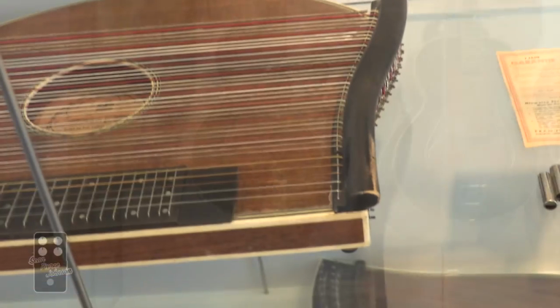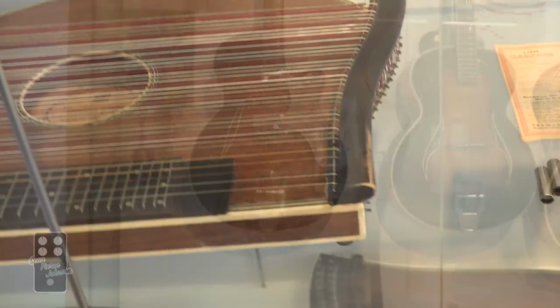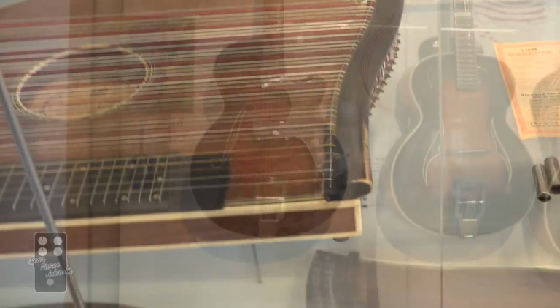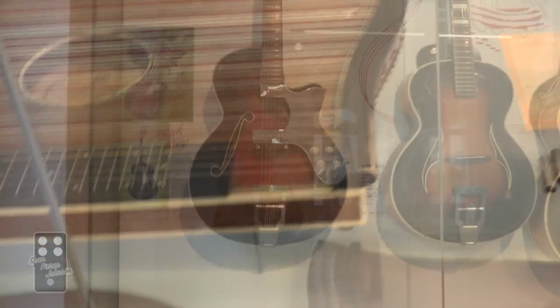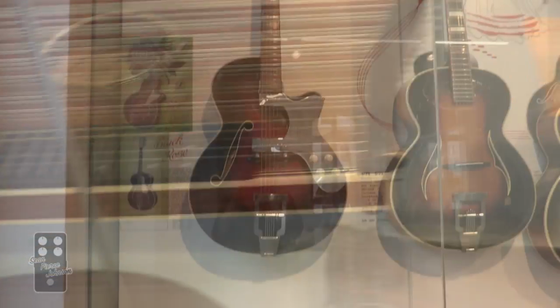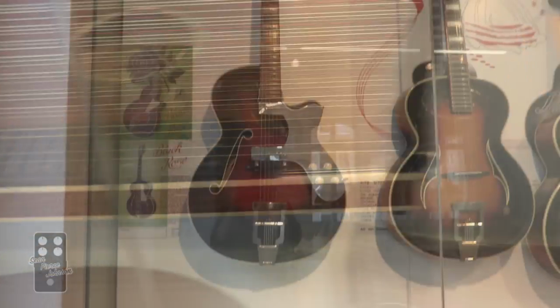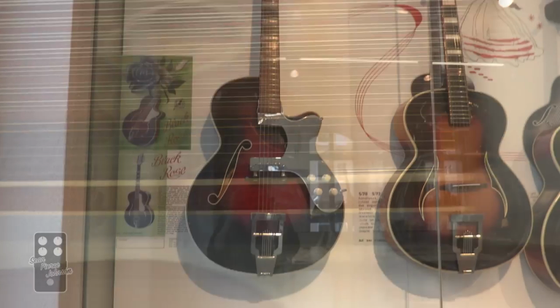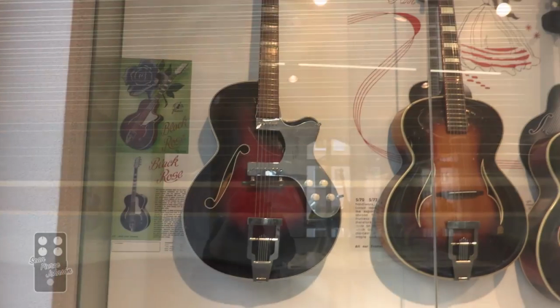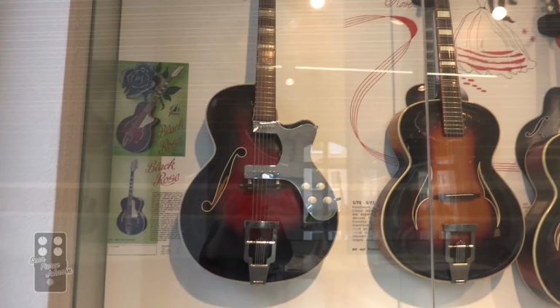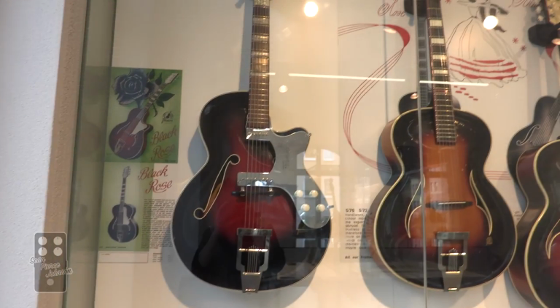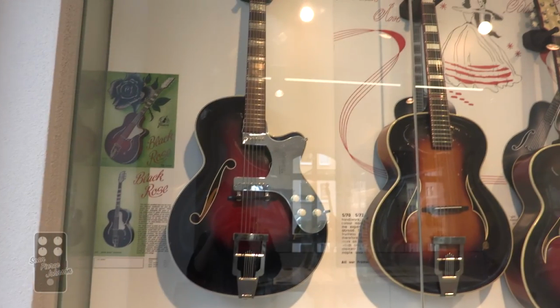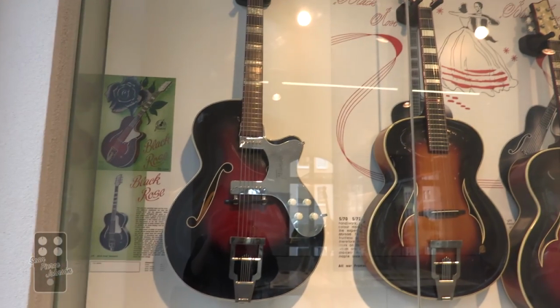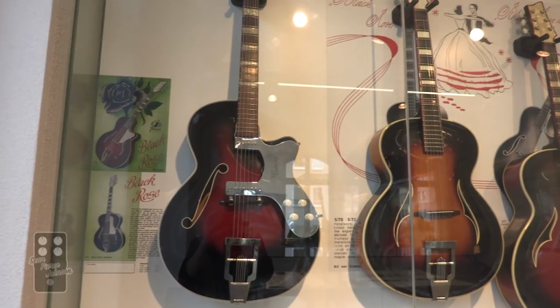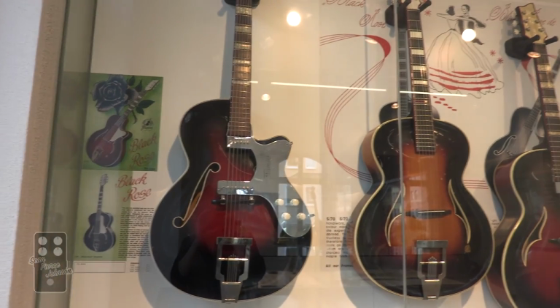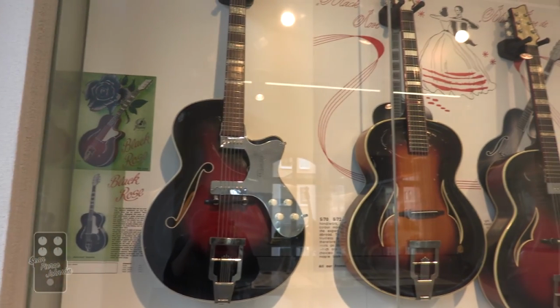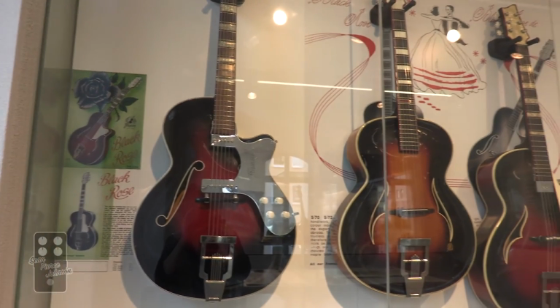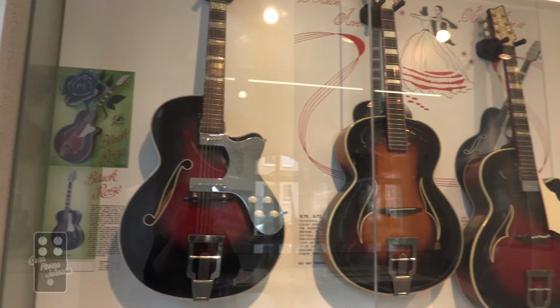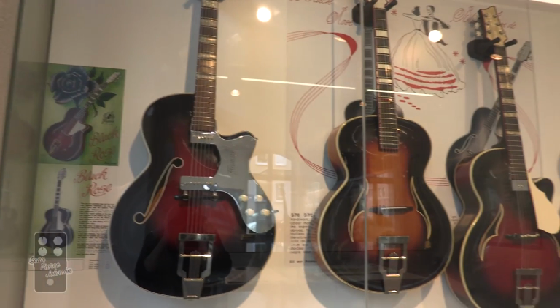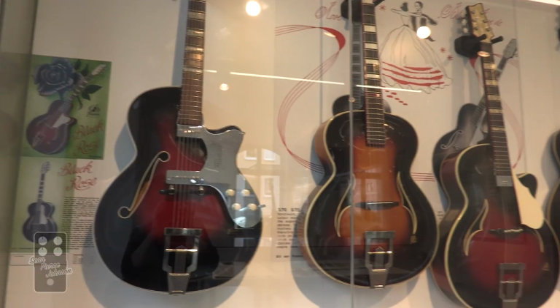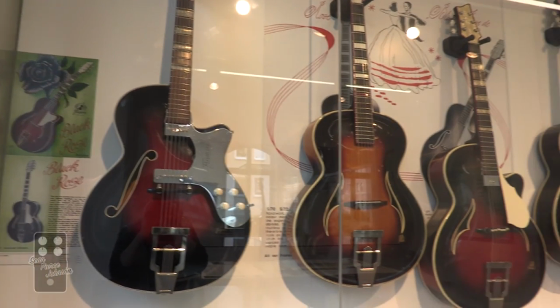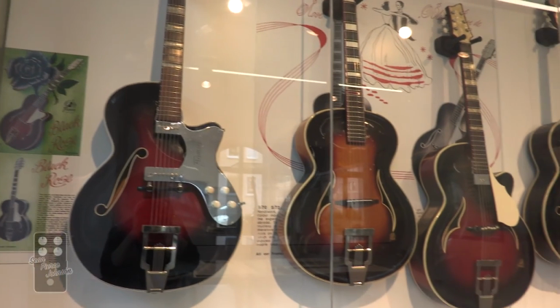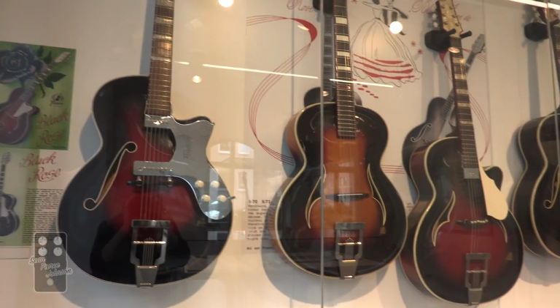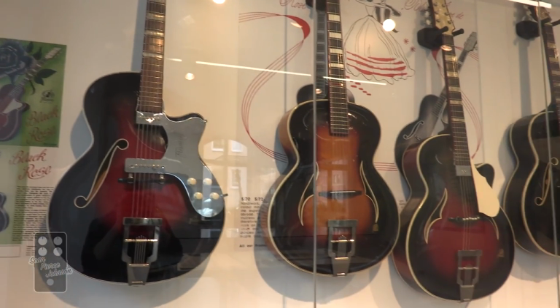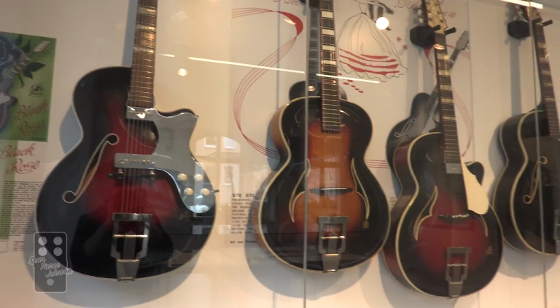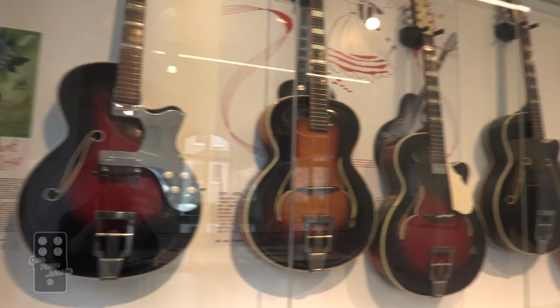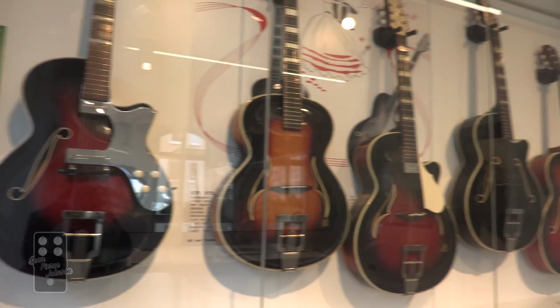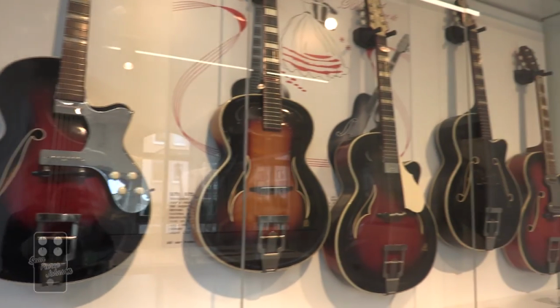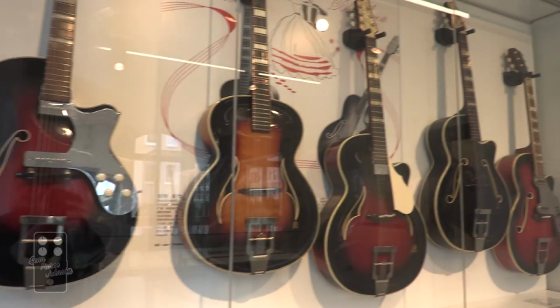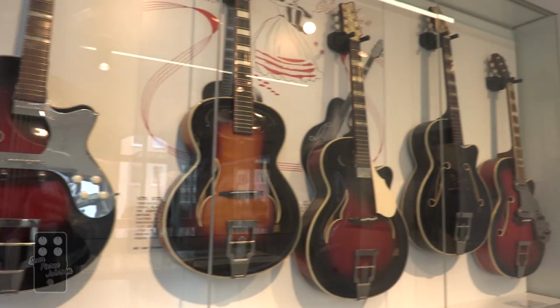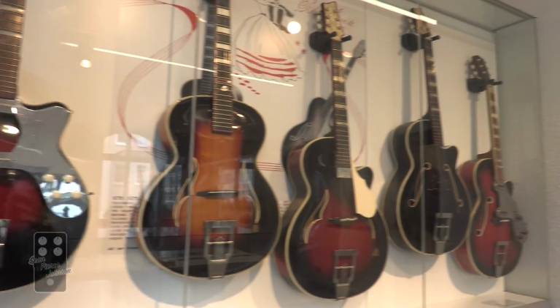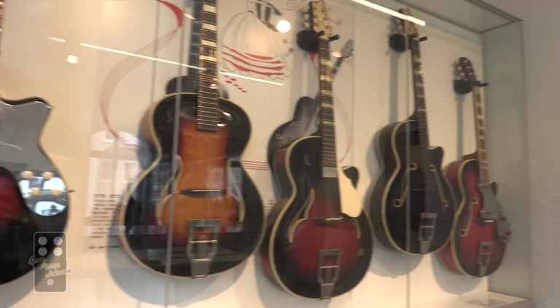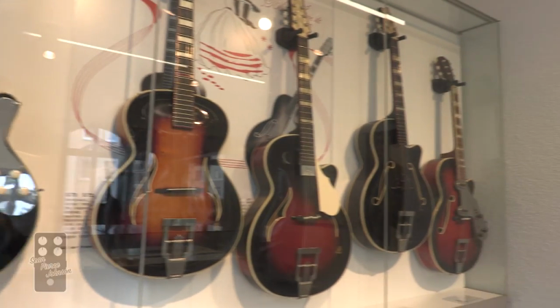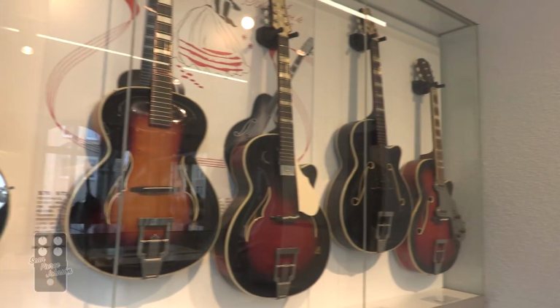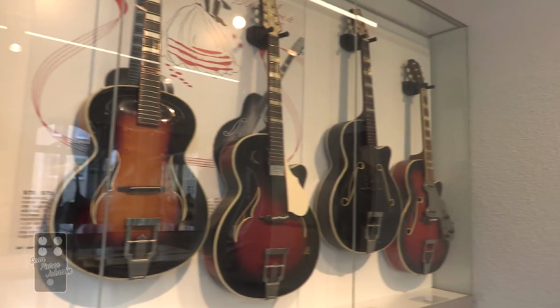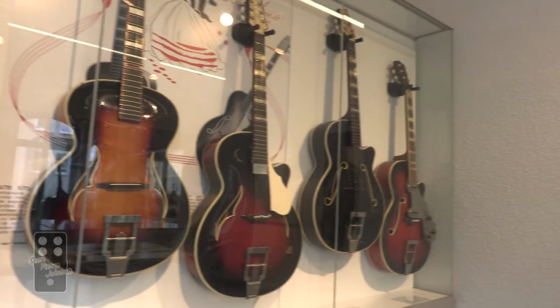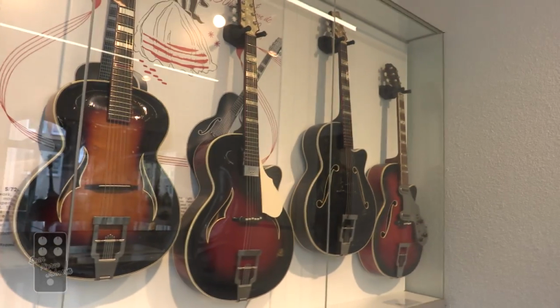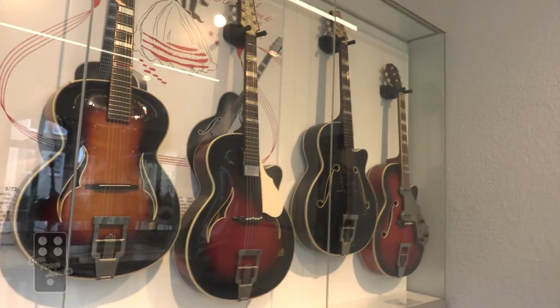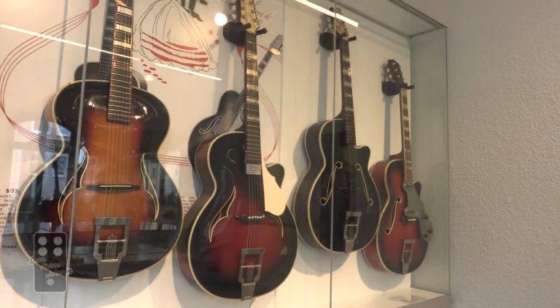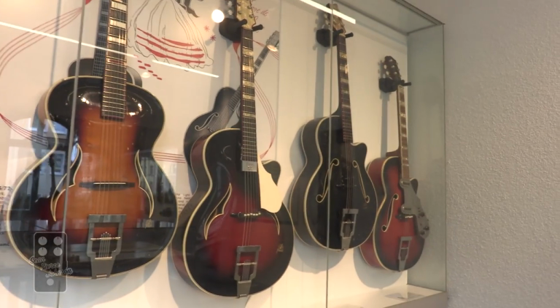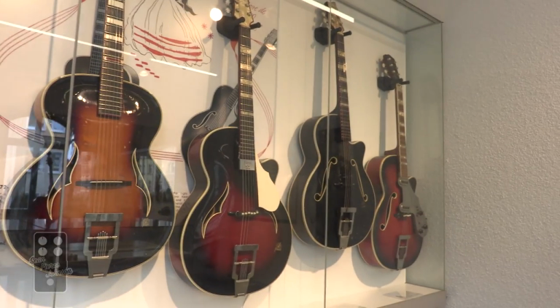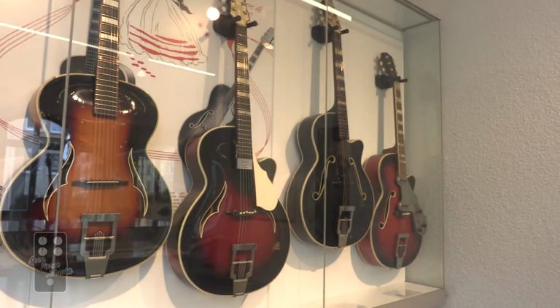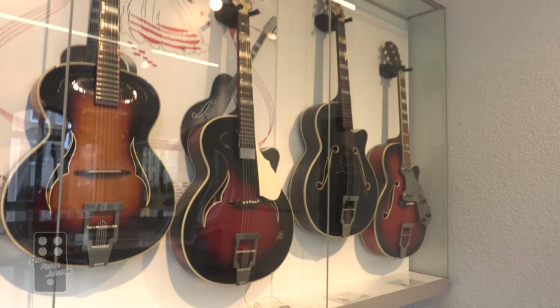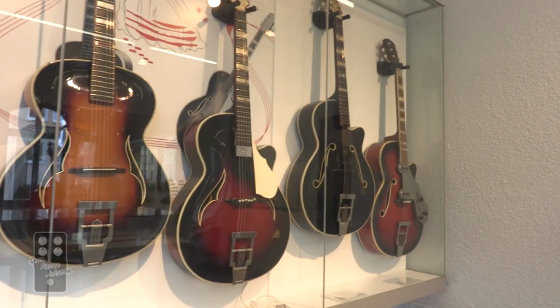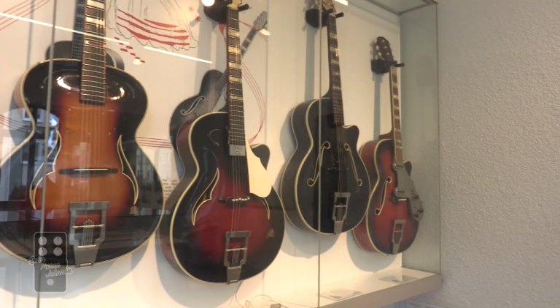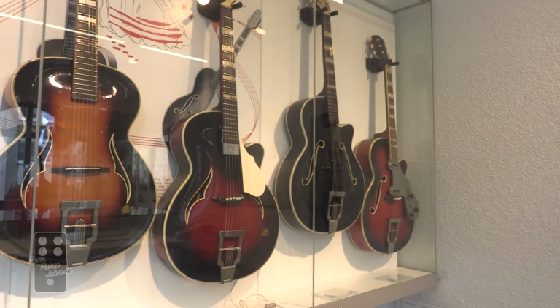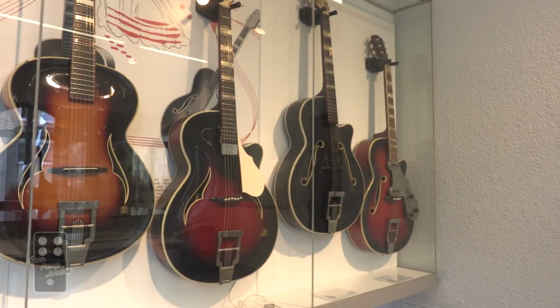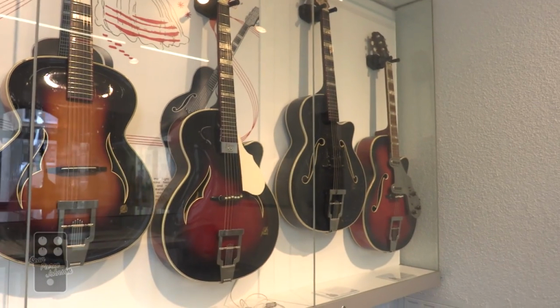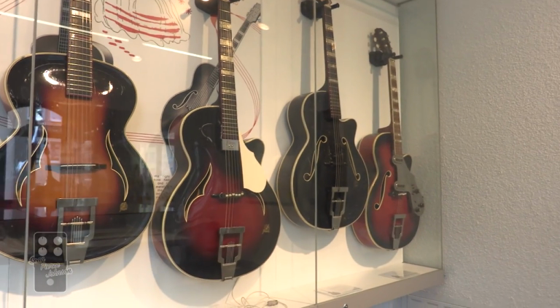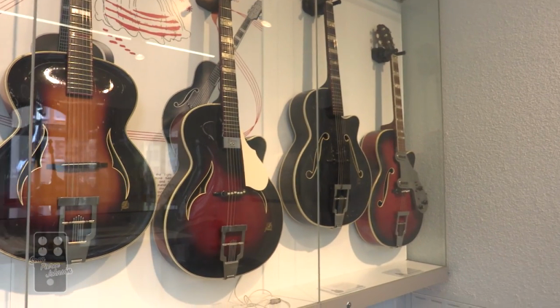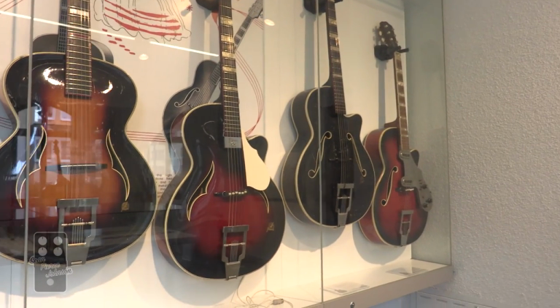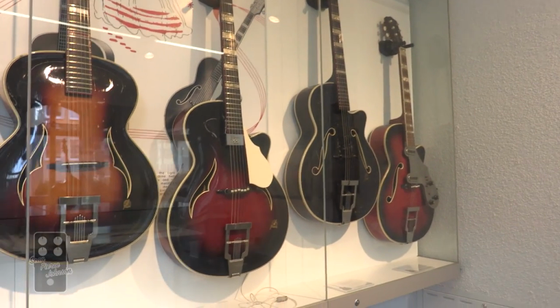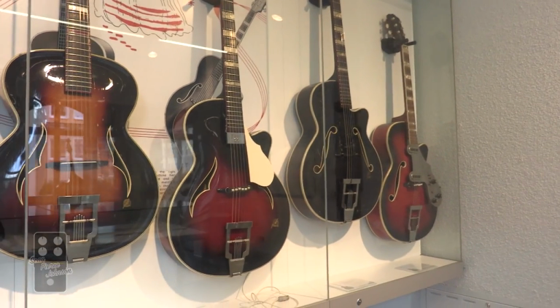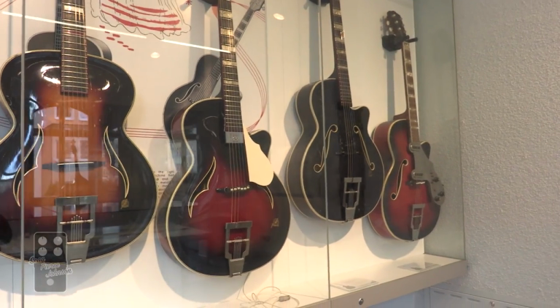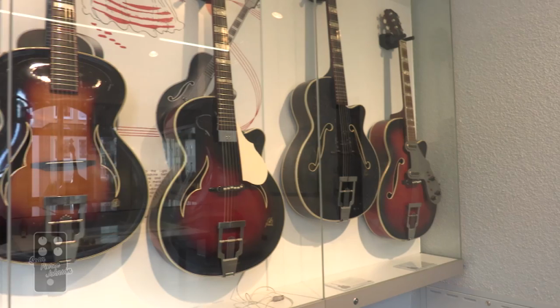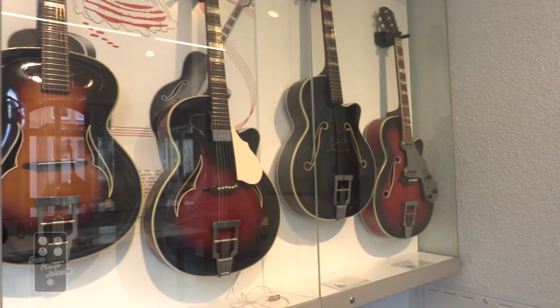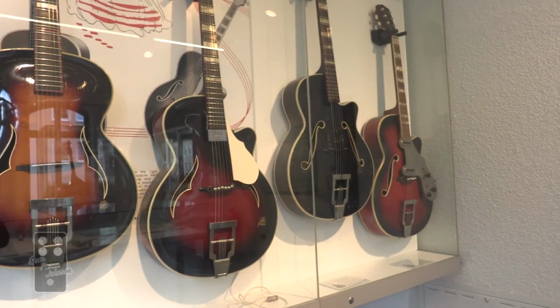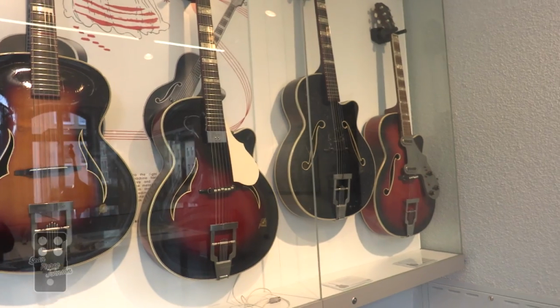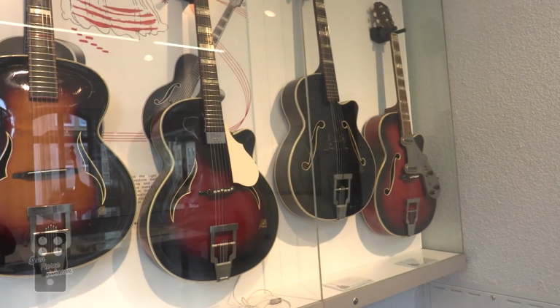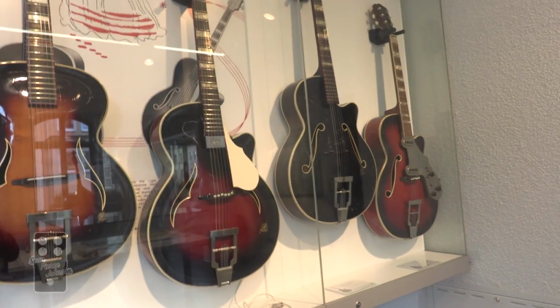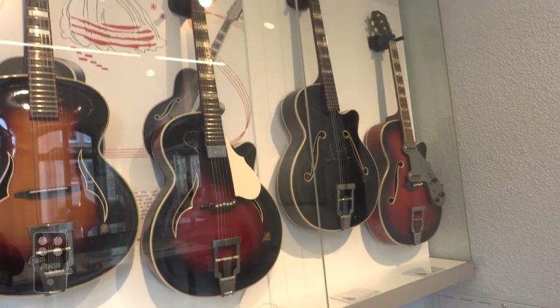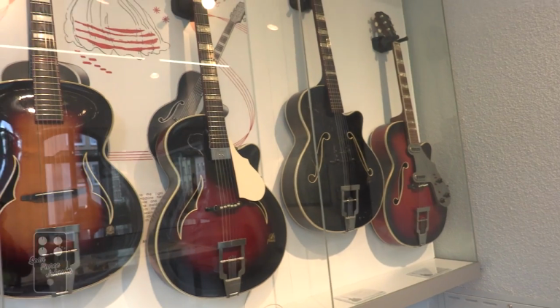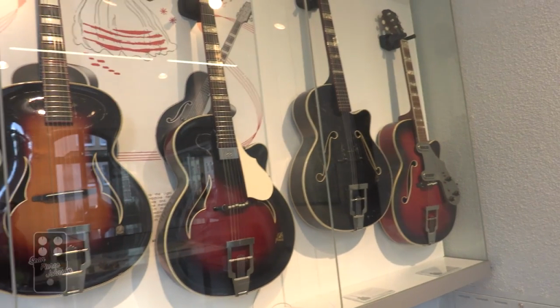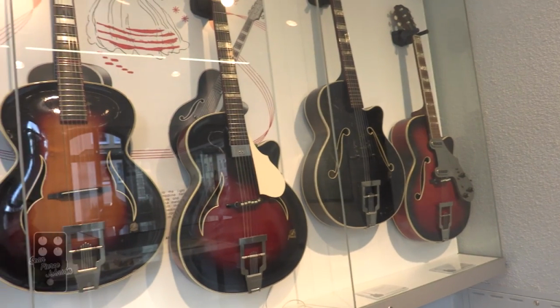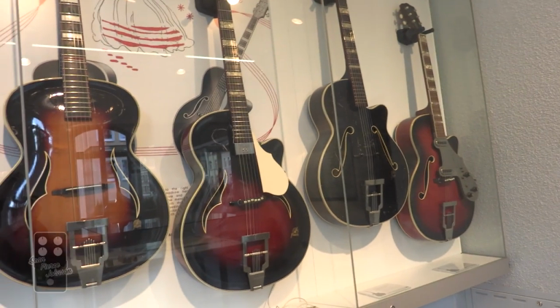Here are some famous guitars from the 50s, ending with that one on the very end from 1960.